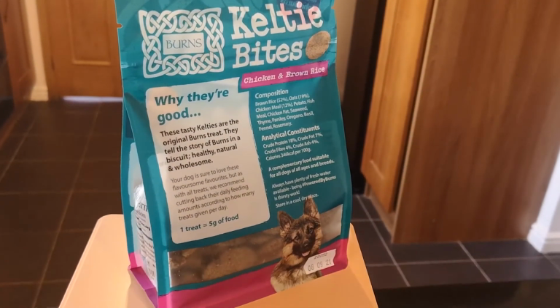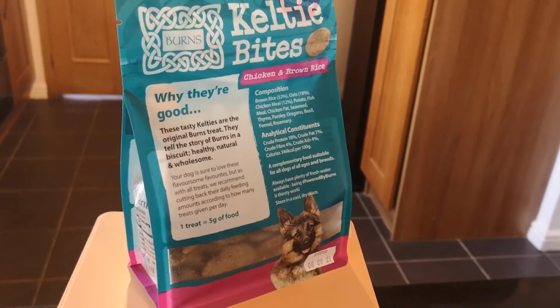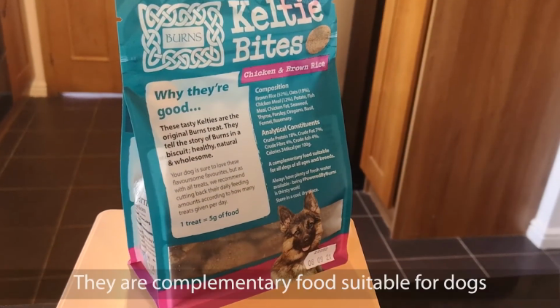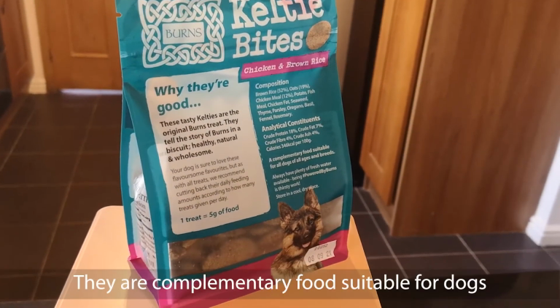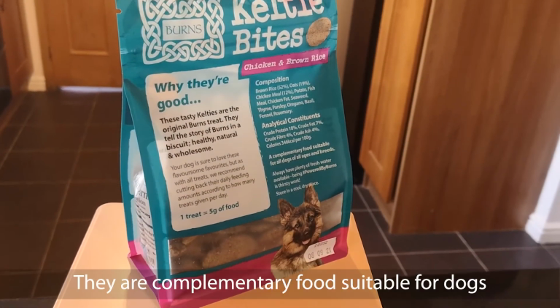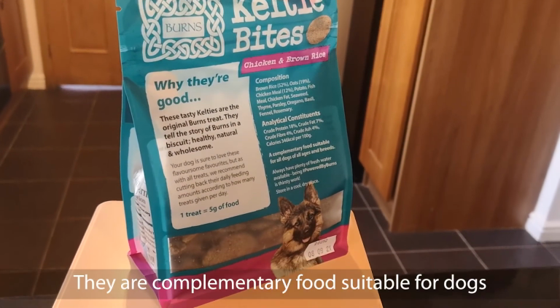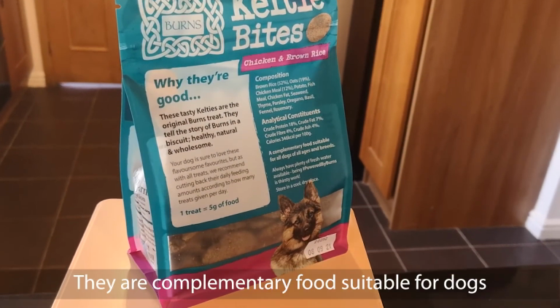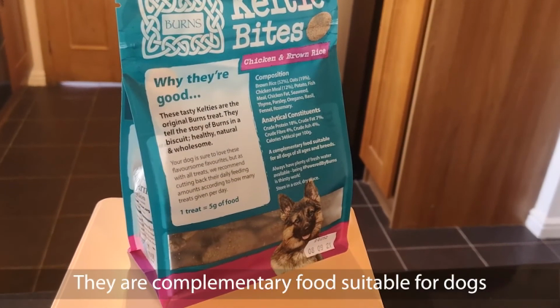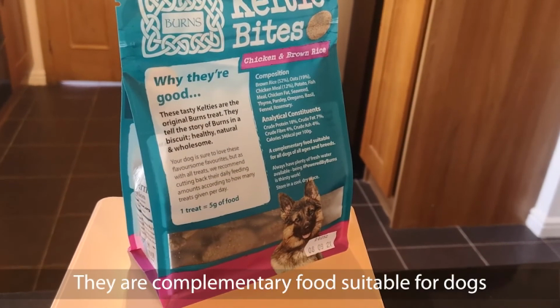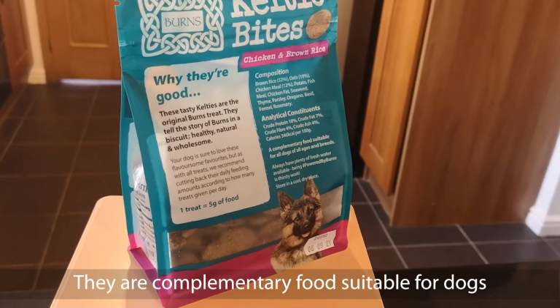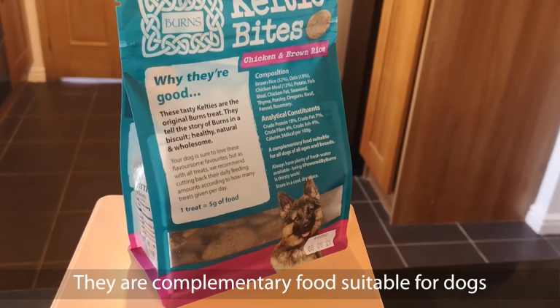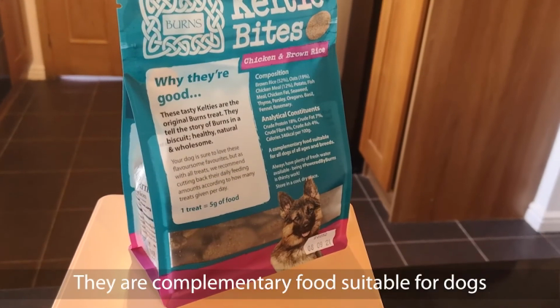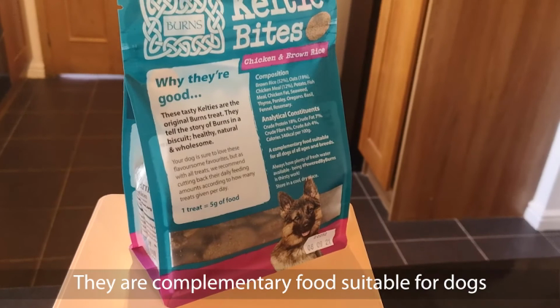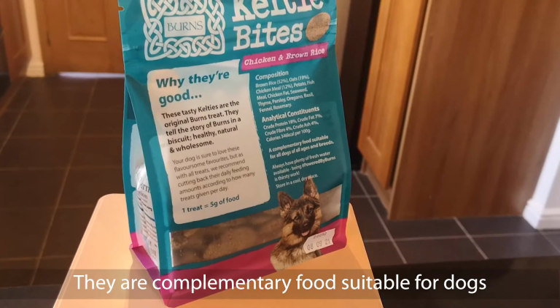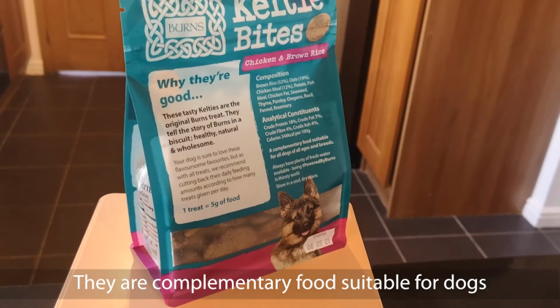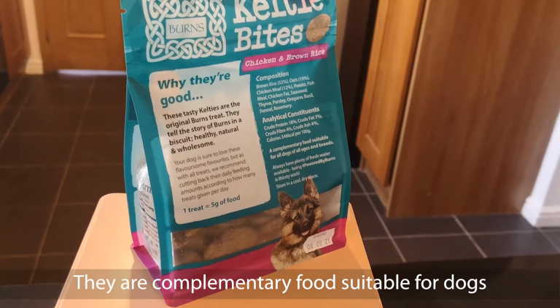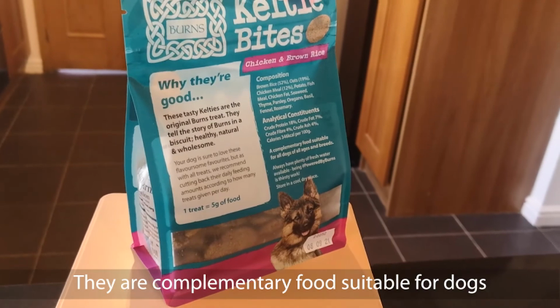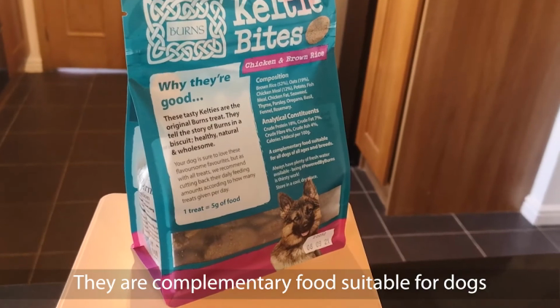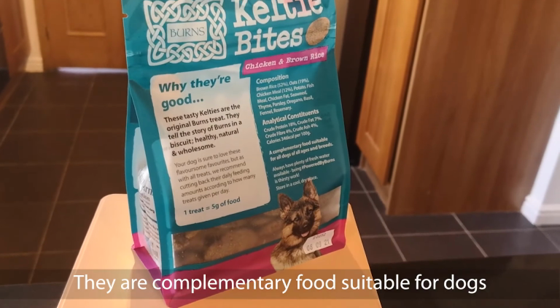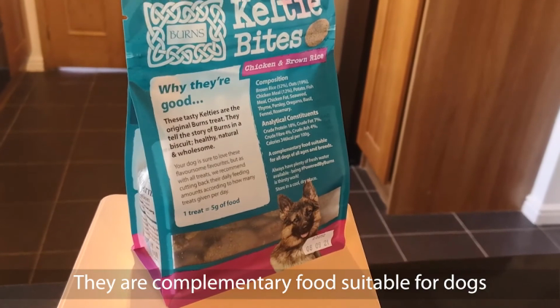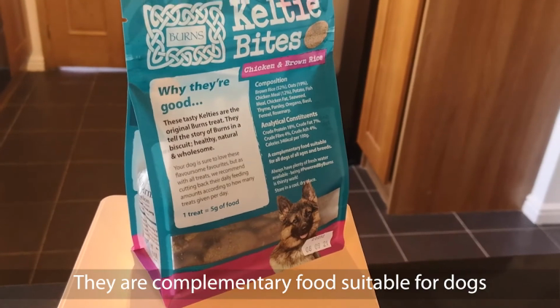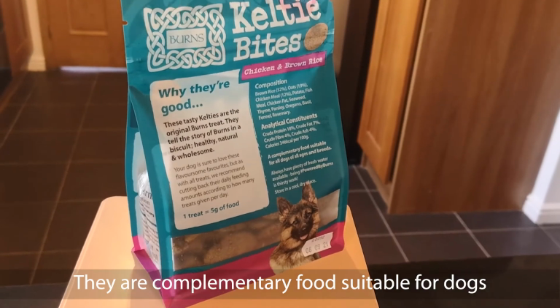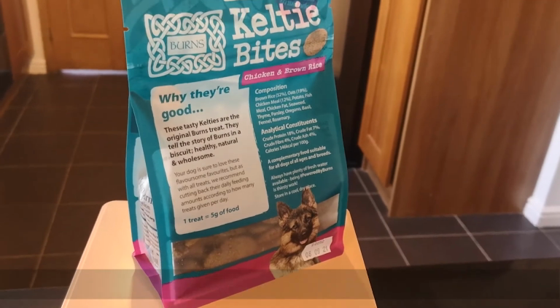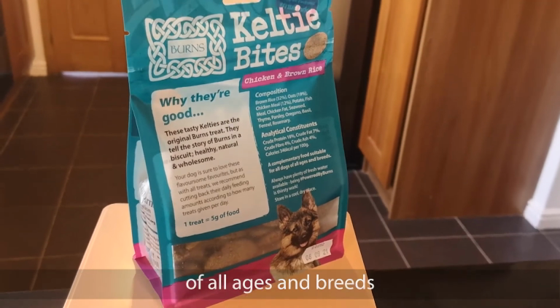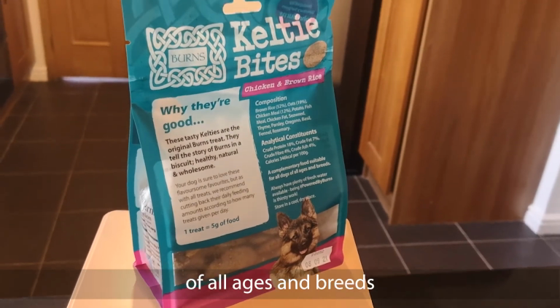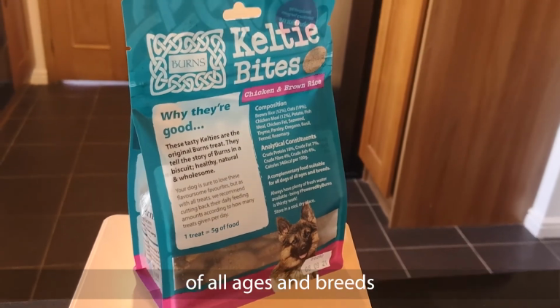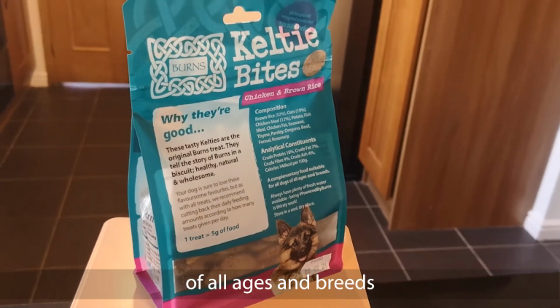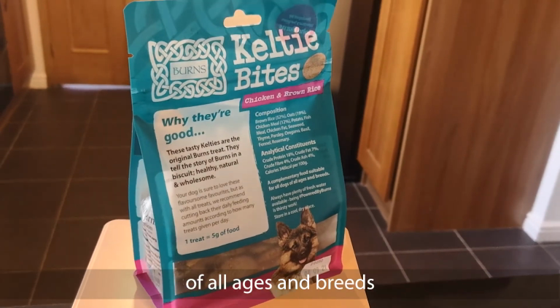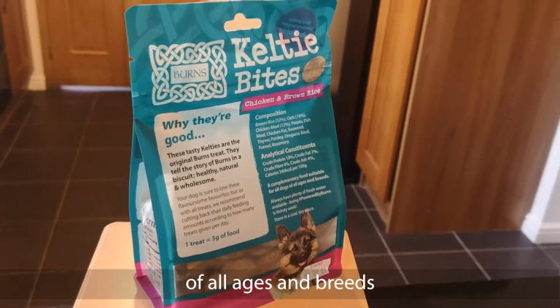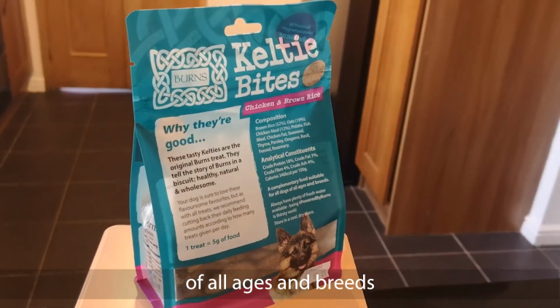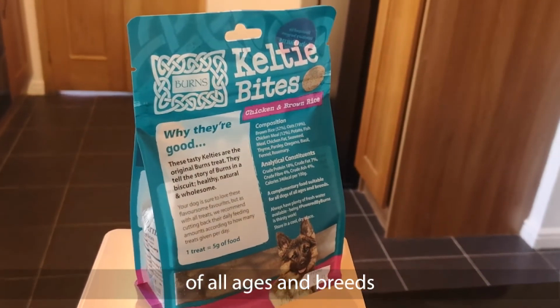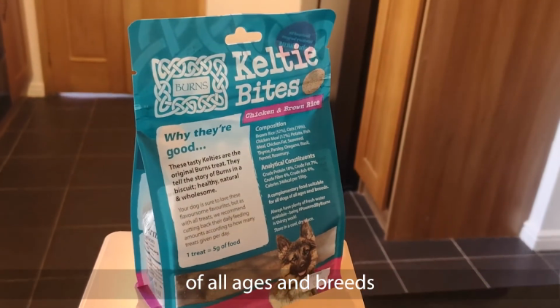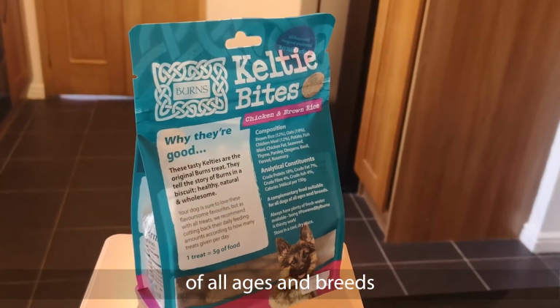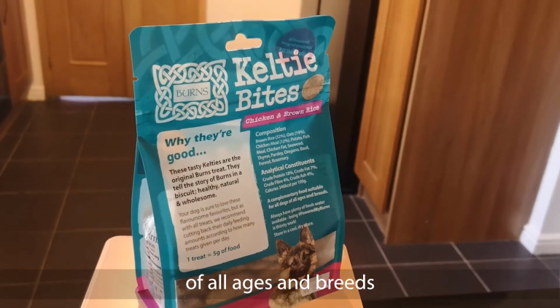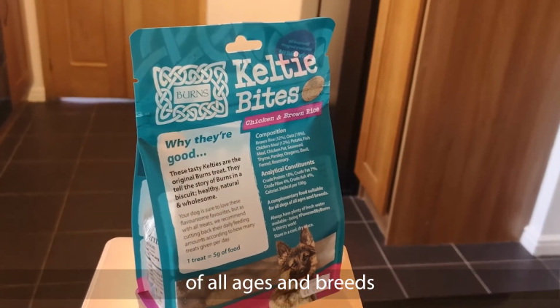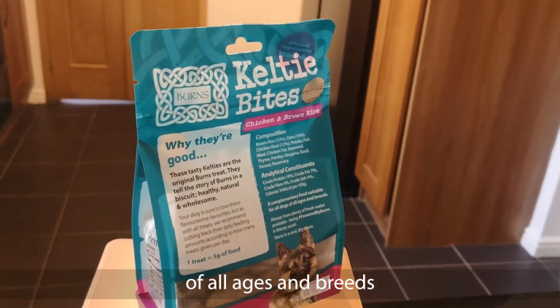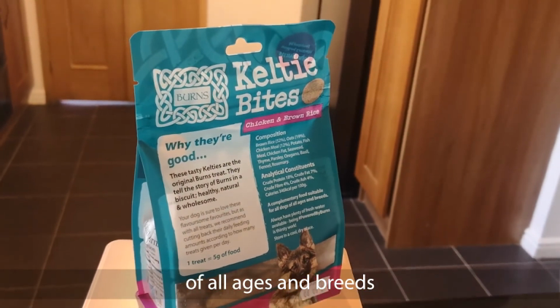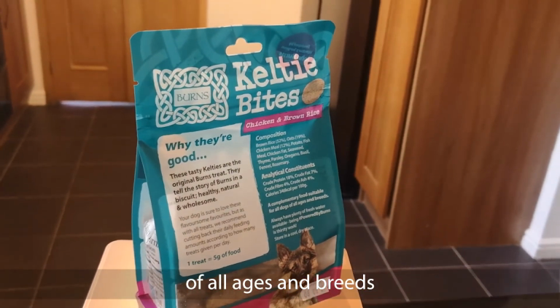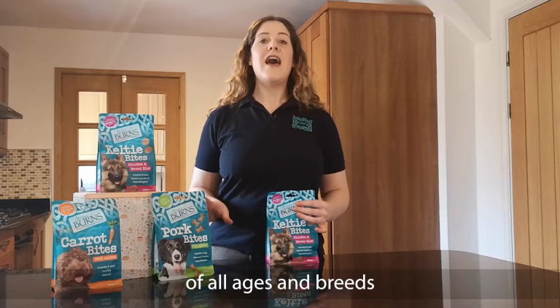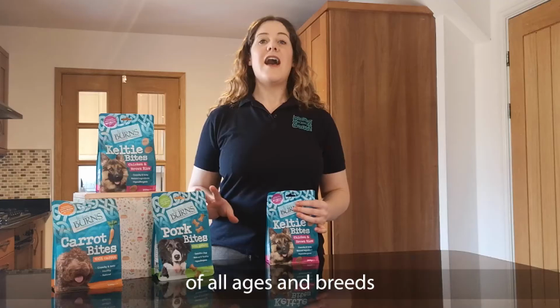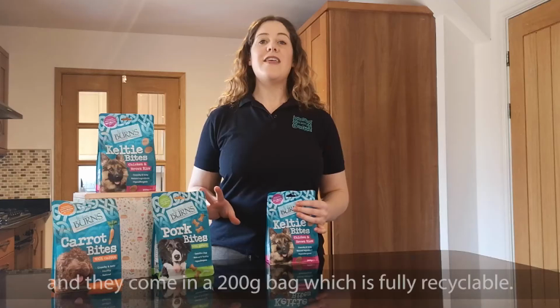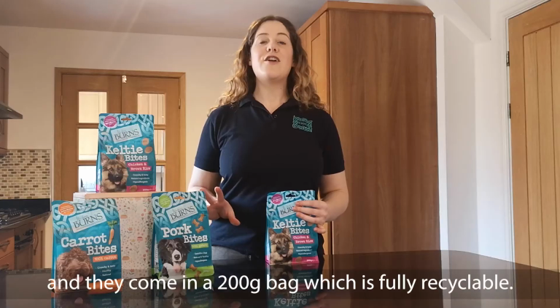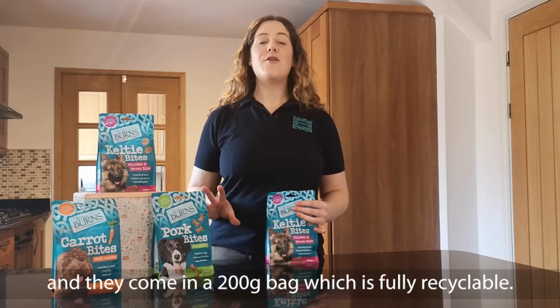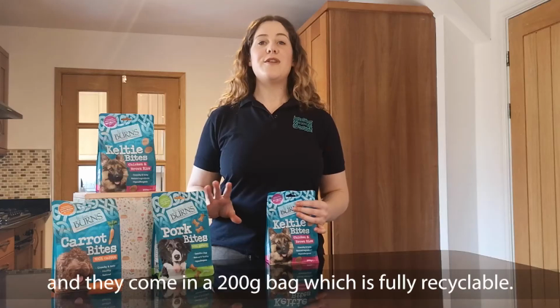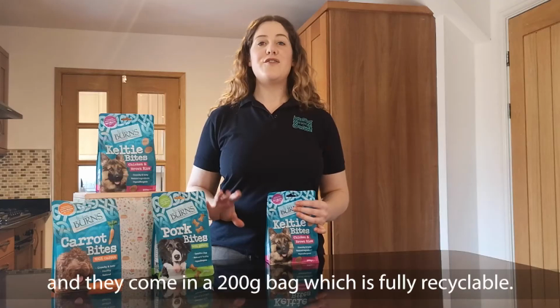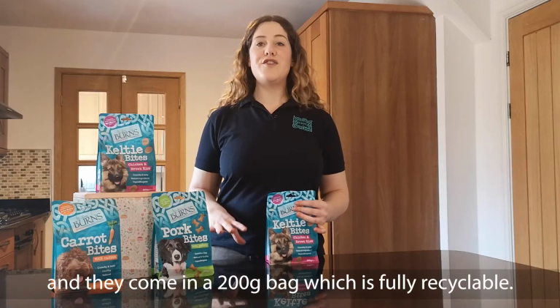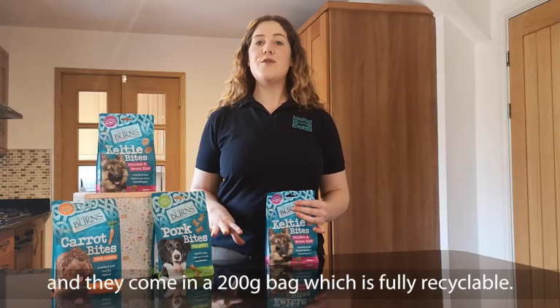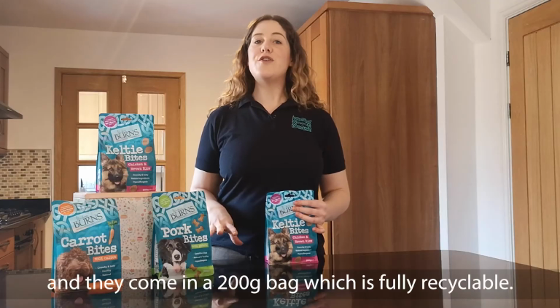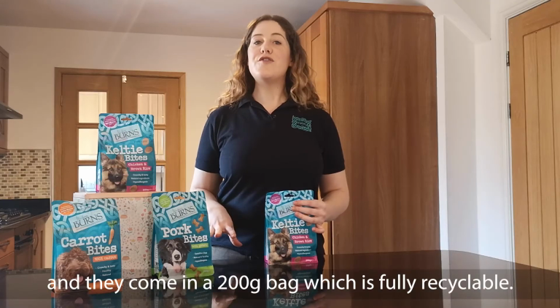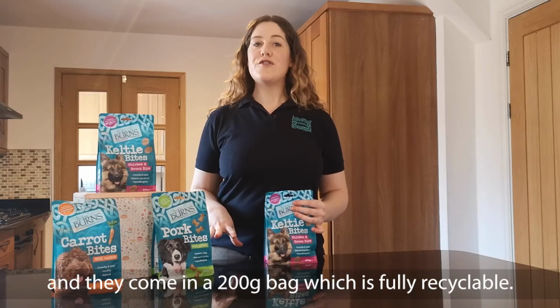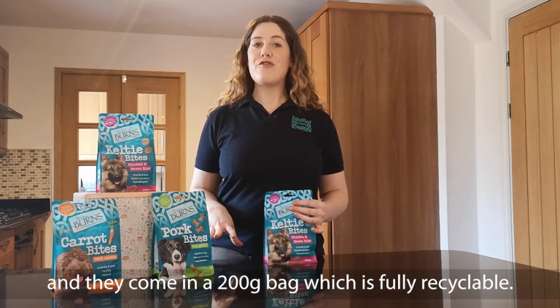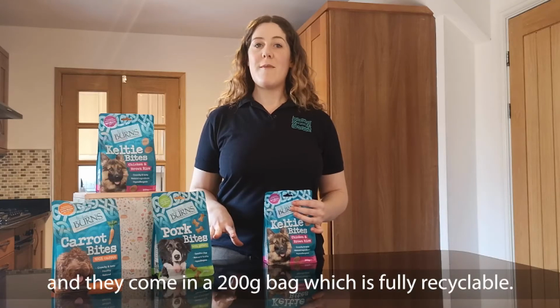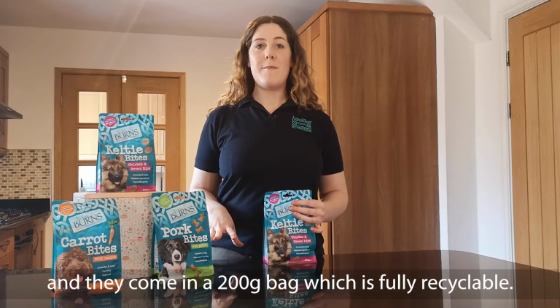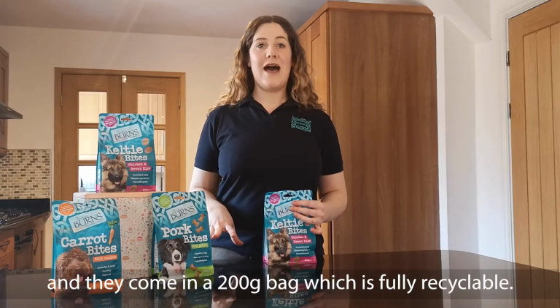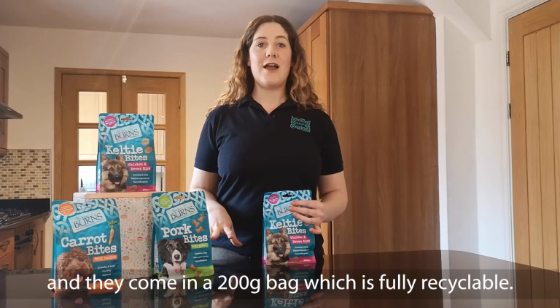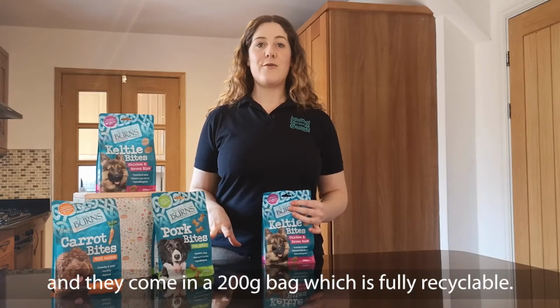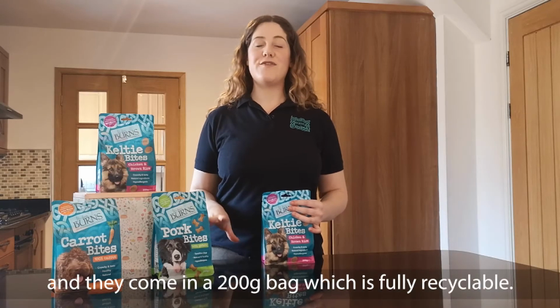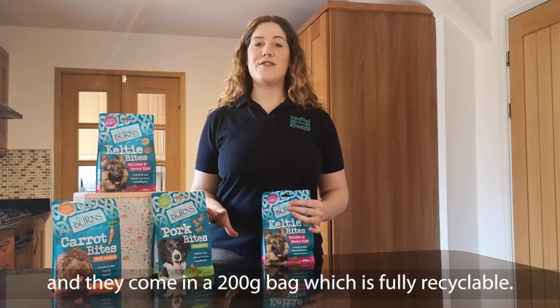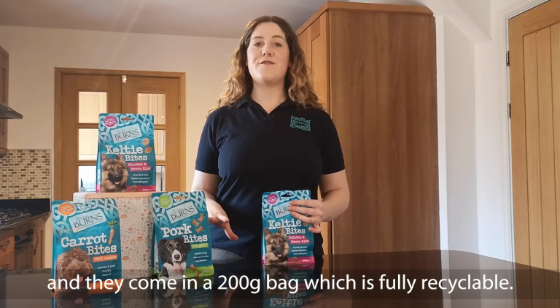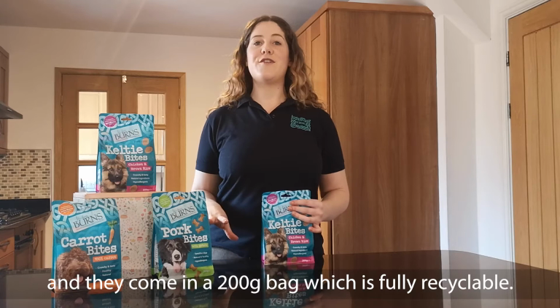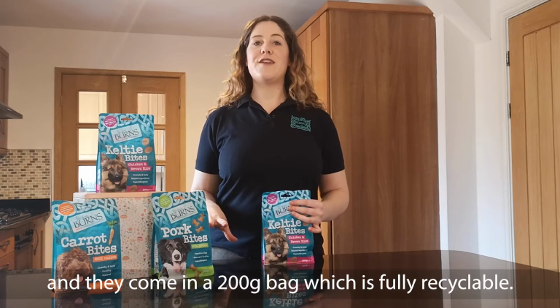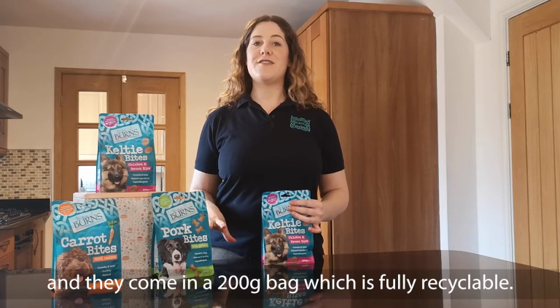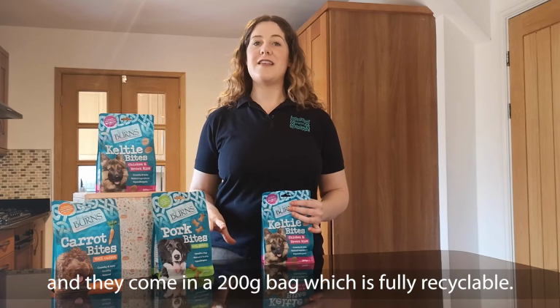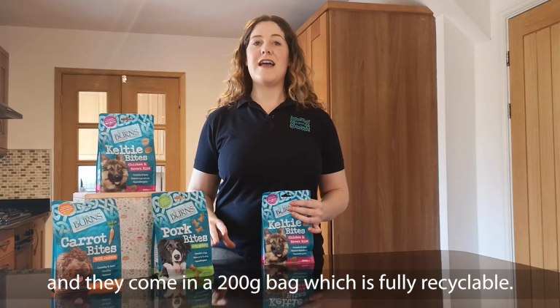One Celtie Bites is worth around 5 grams of Burns dry food. They're a complementary food suitable for dogs of all ages and breeds, and they come in a 200 gram bag, which is fully recyclable.